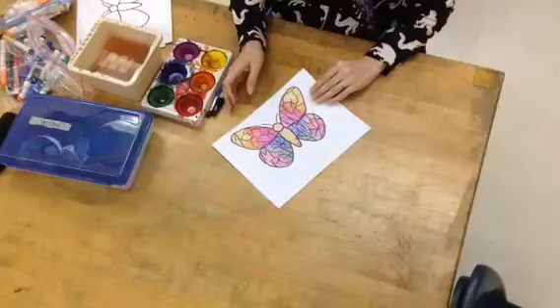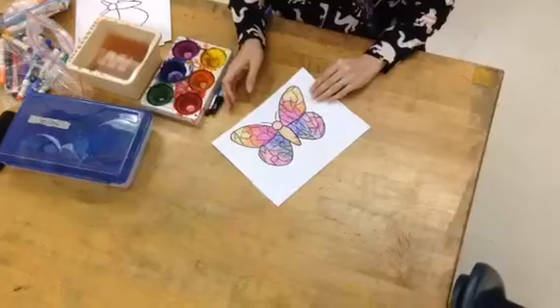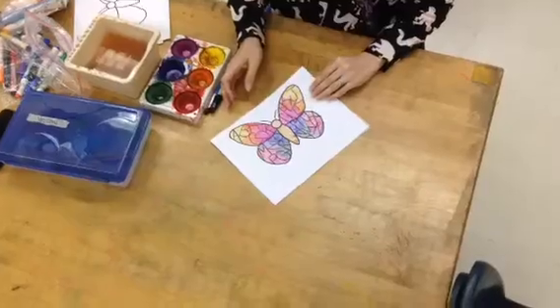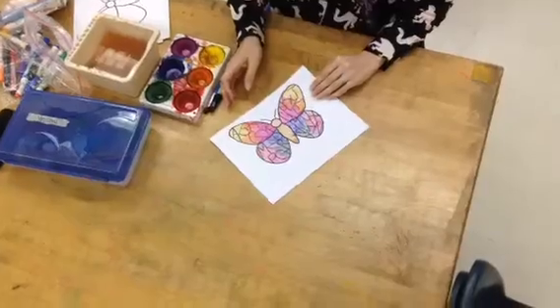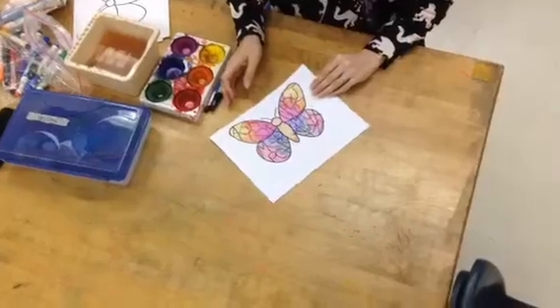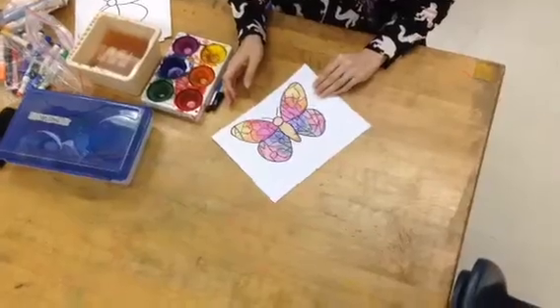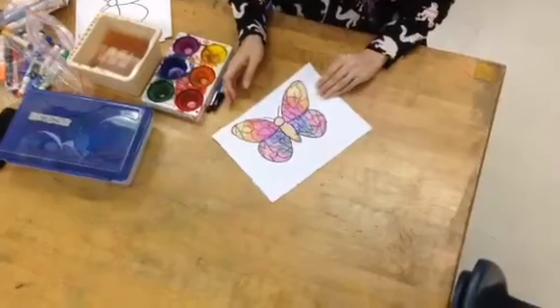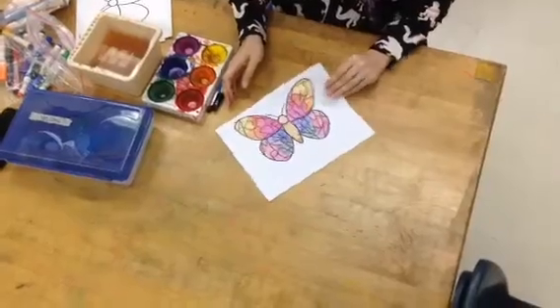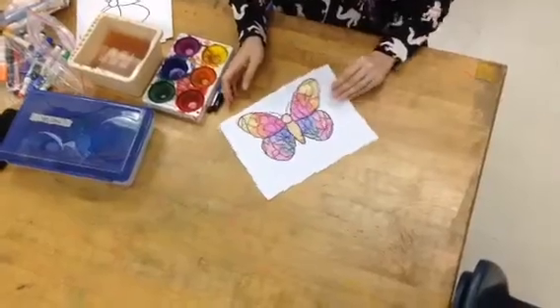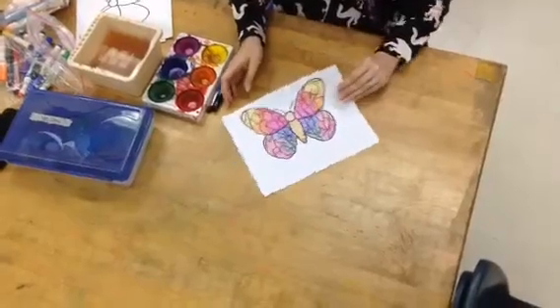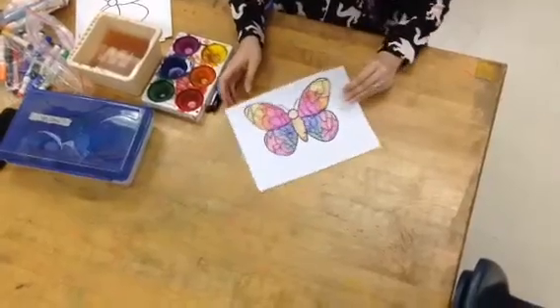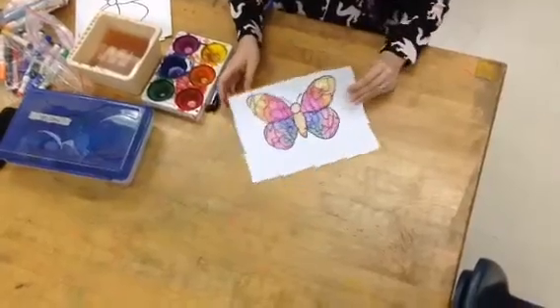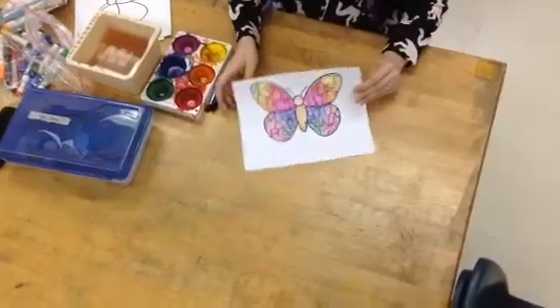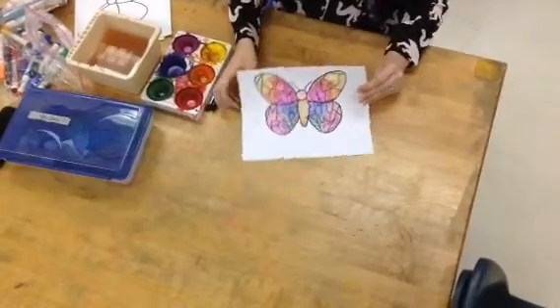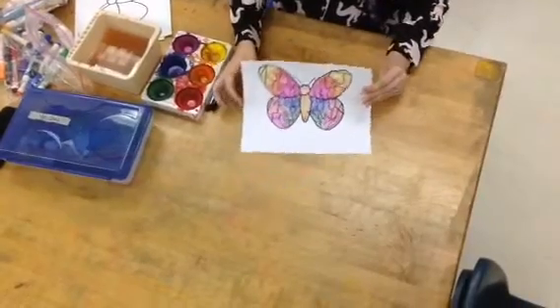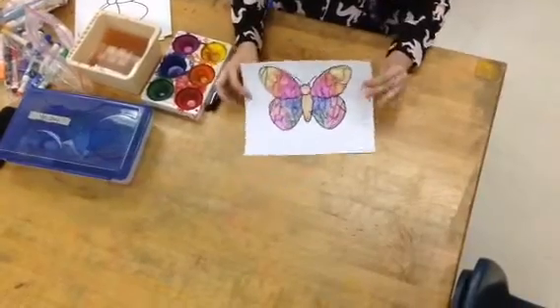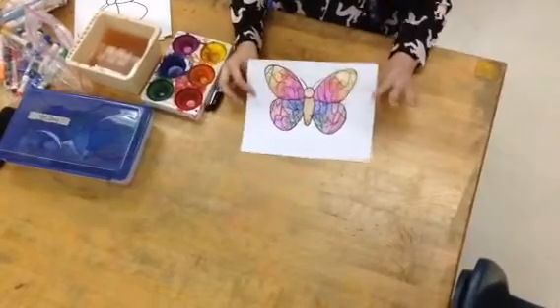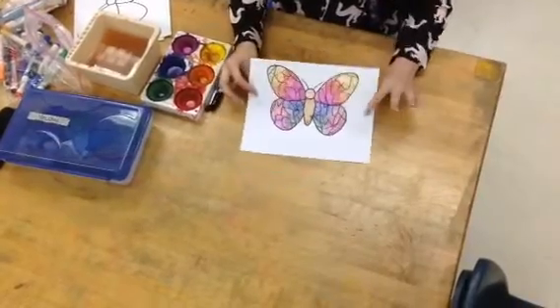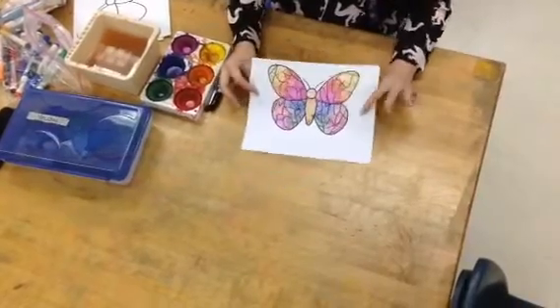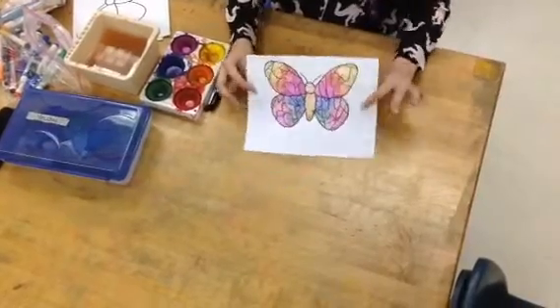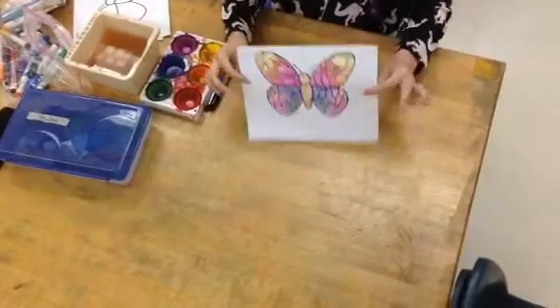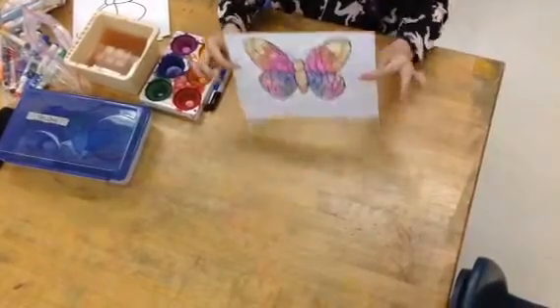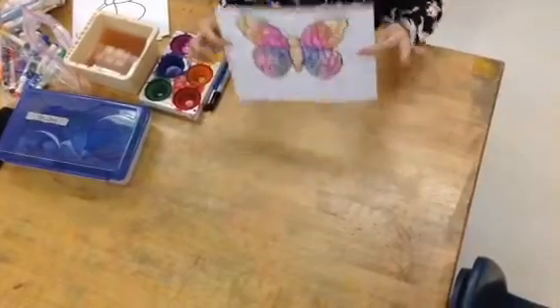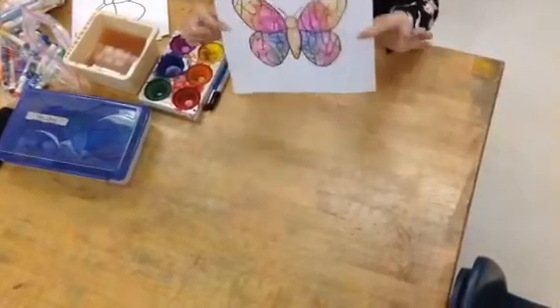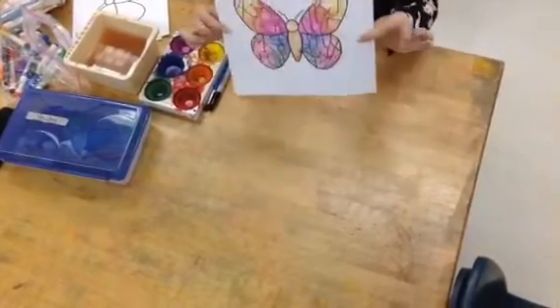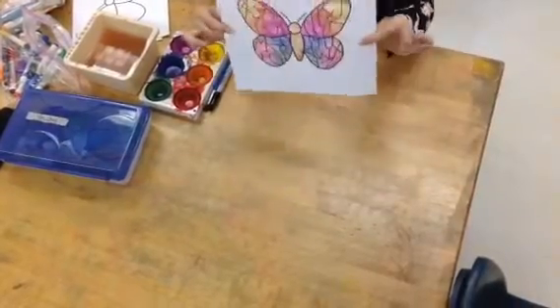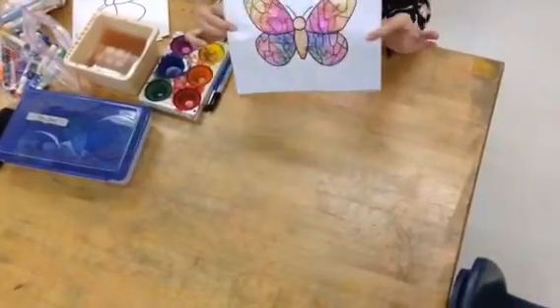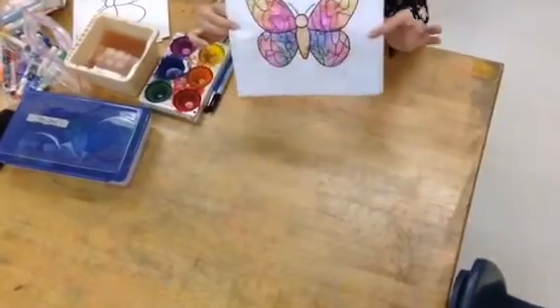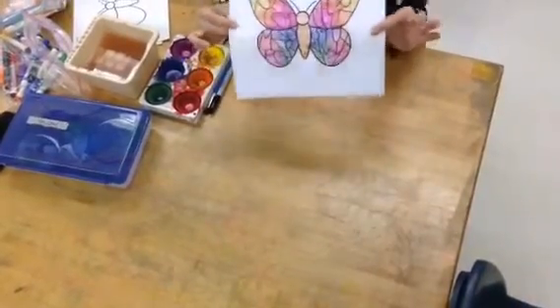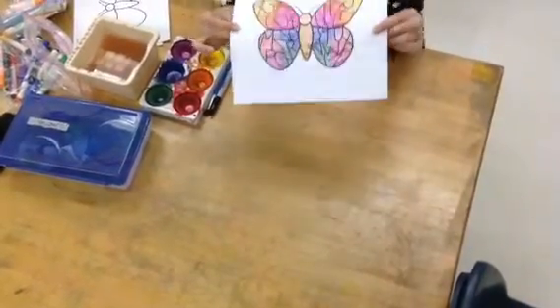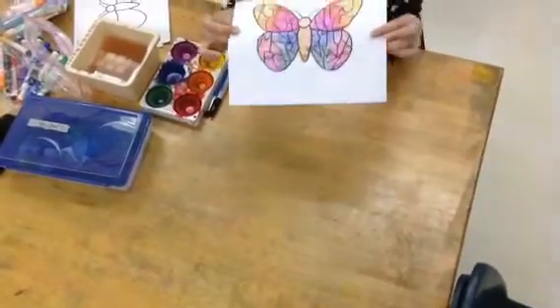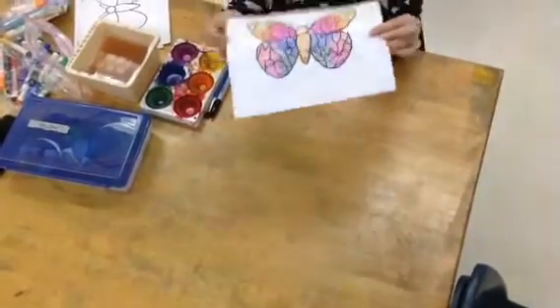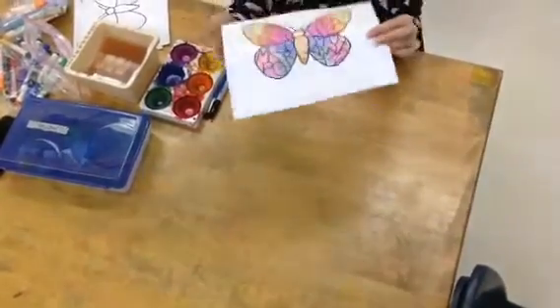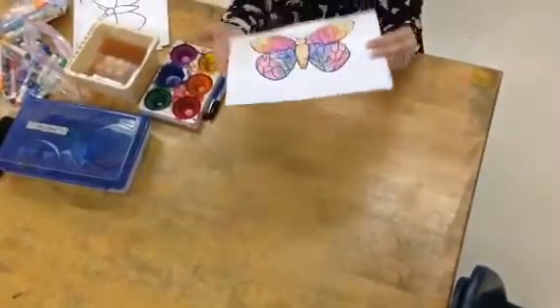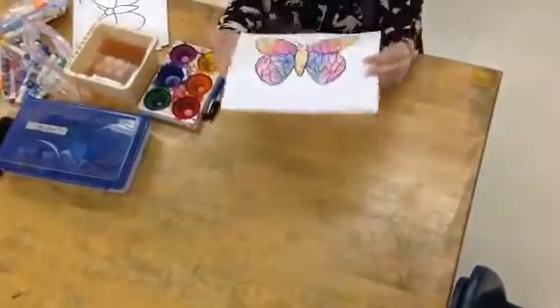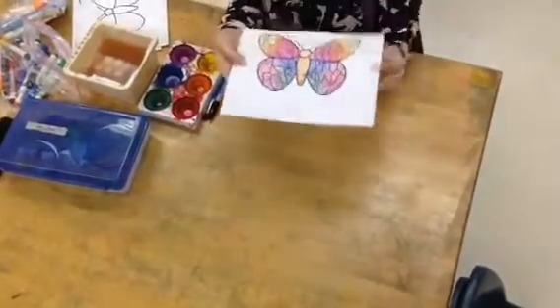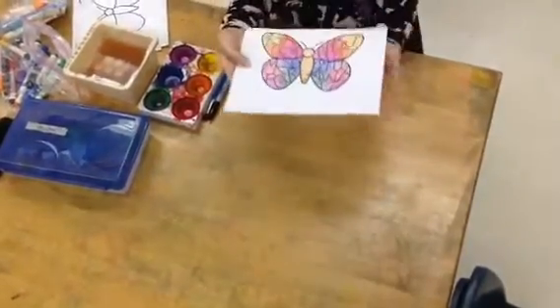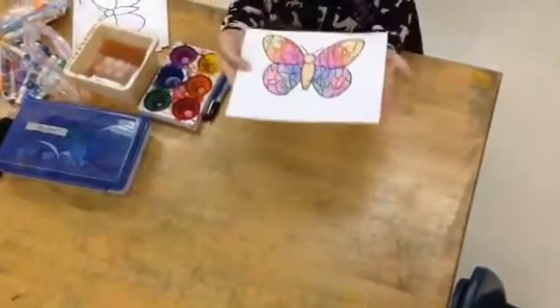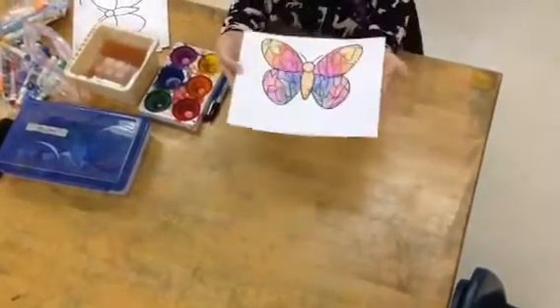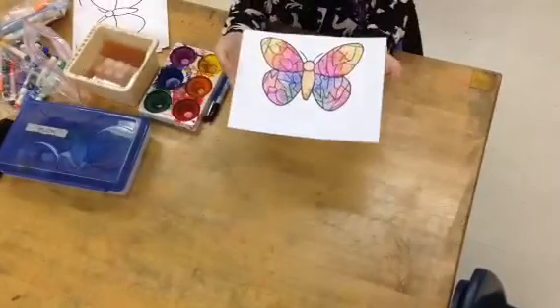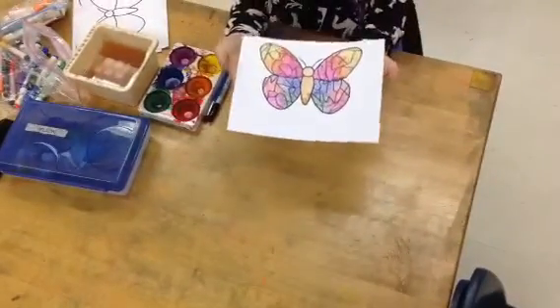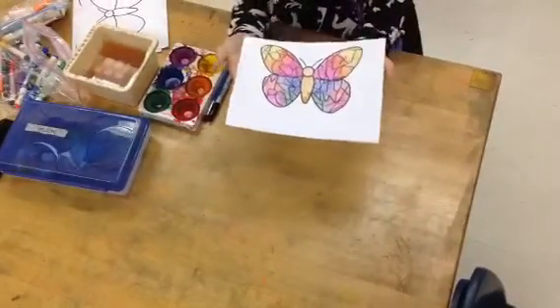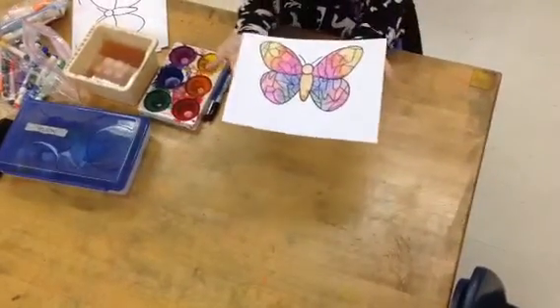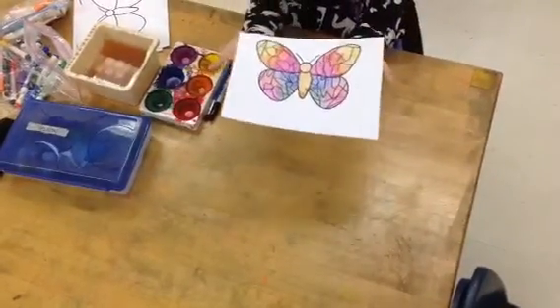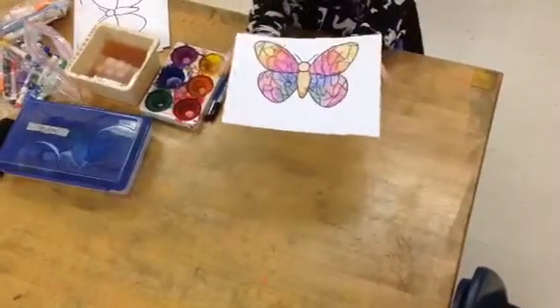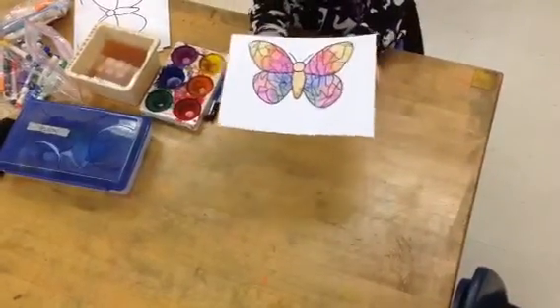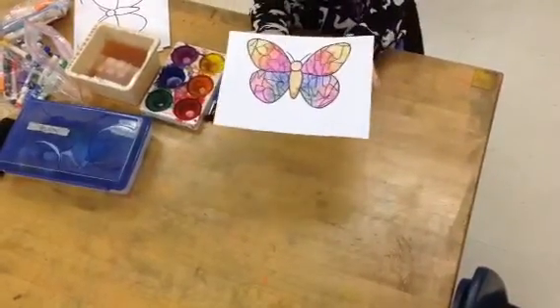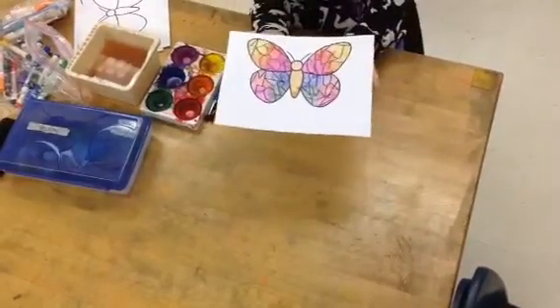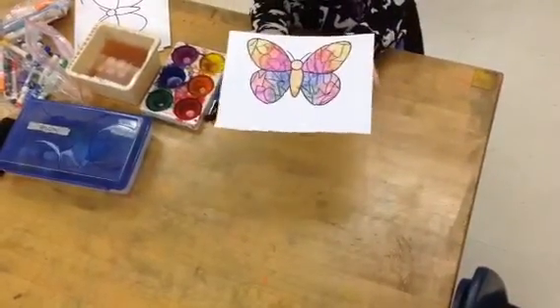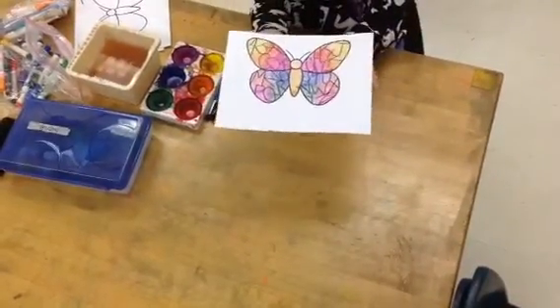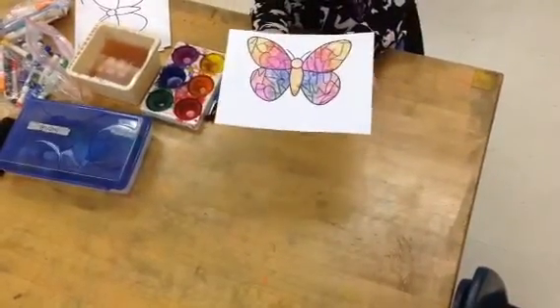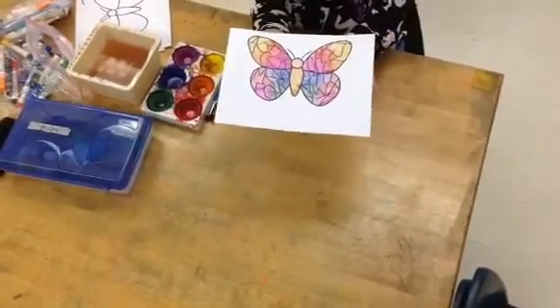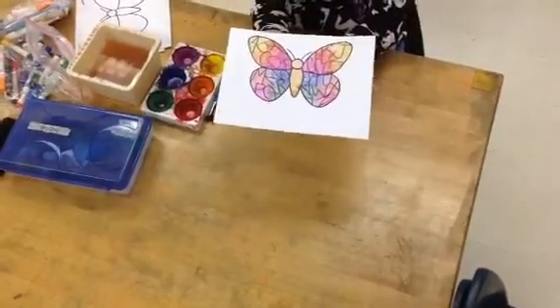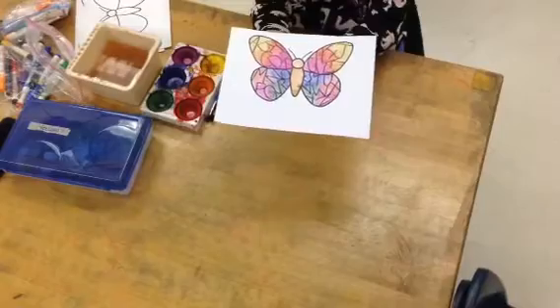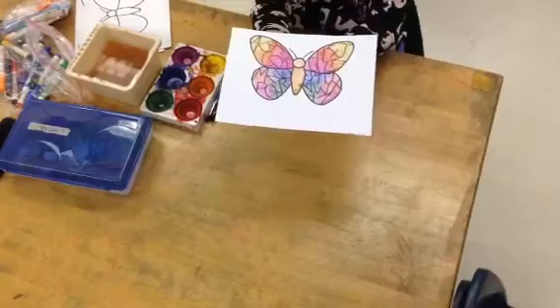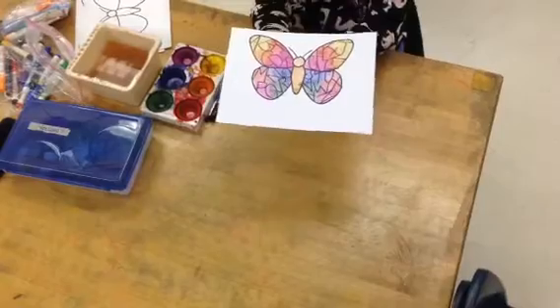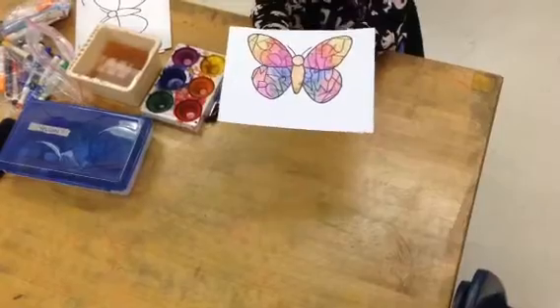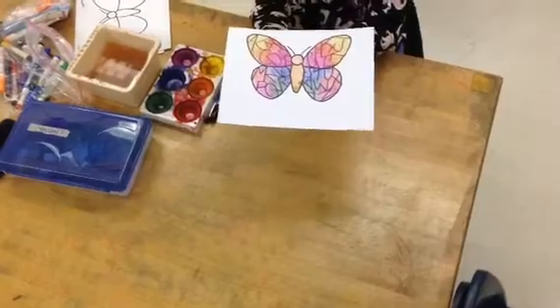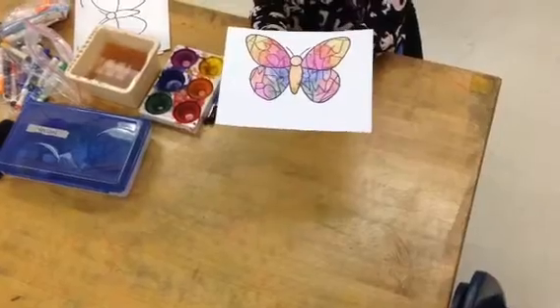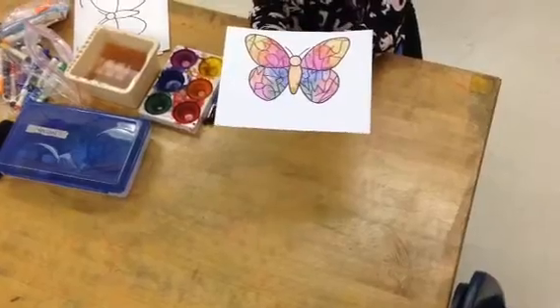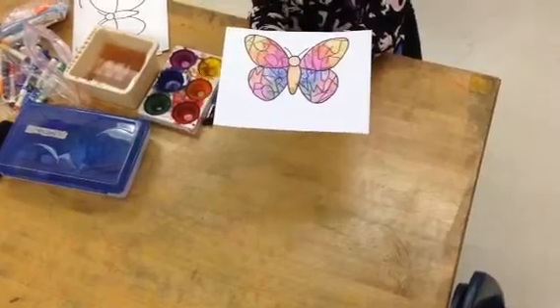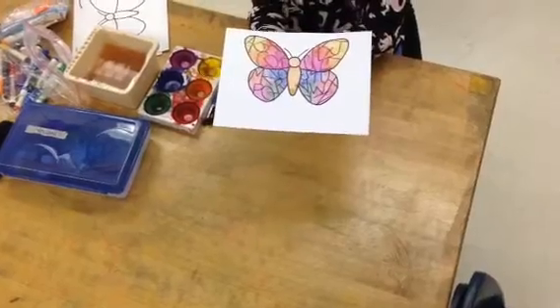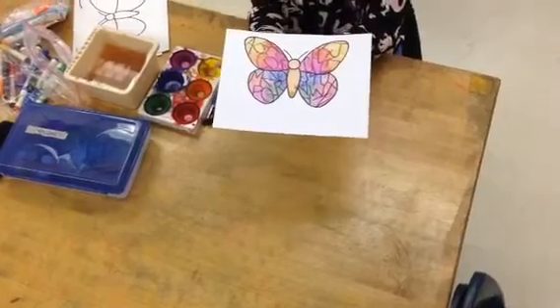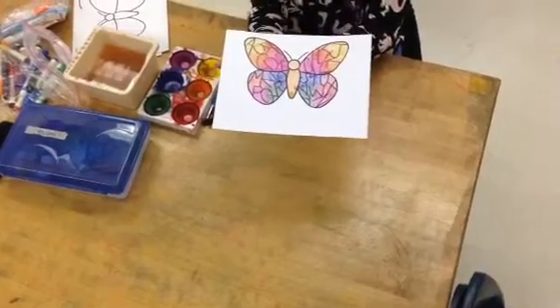Go for it. Hi friends! Today we're going to be working on our alphabet butterfly.